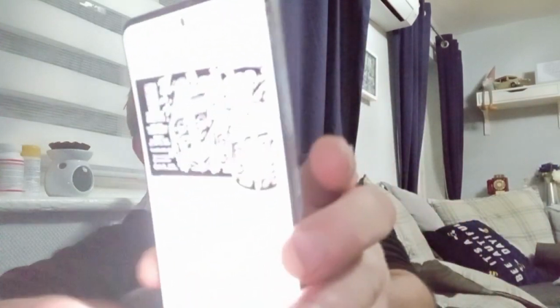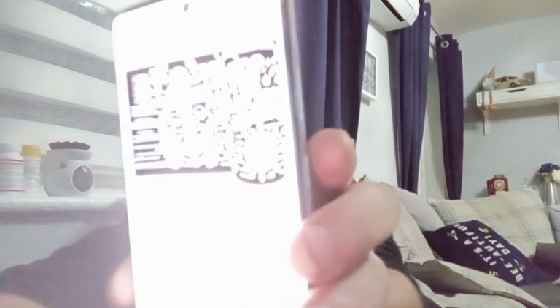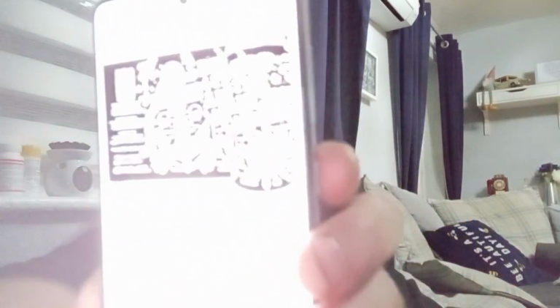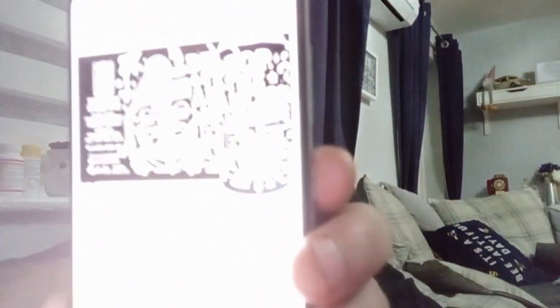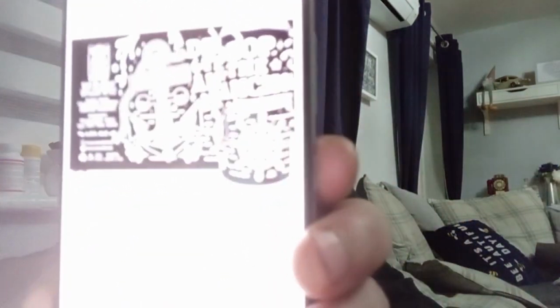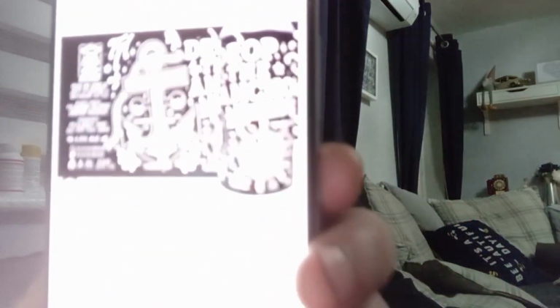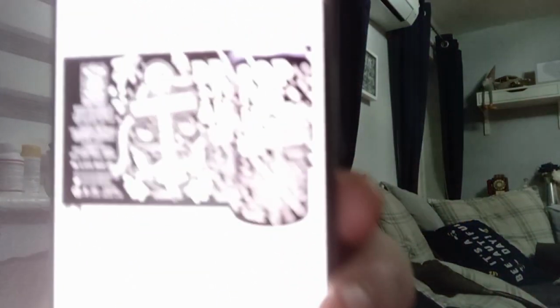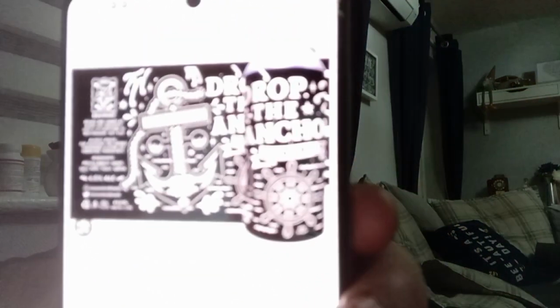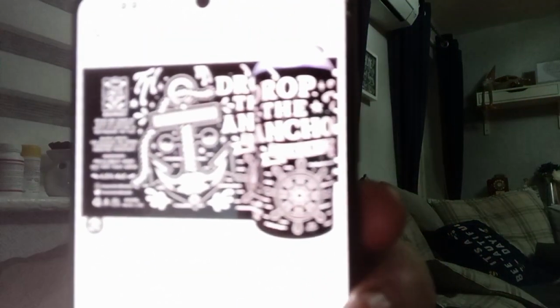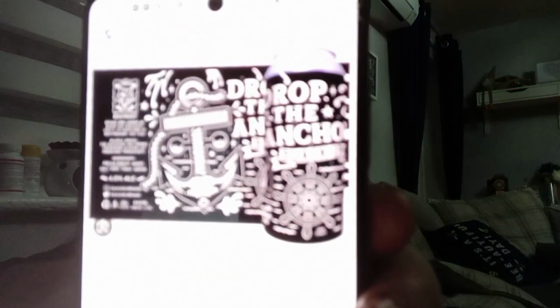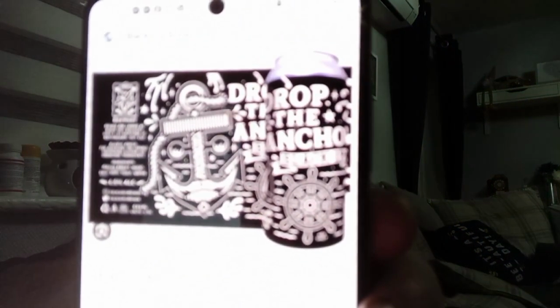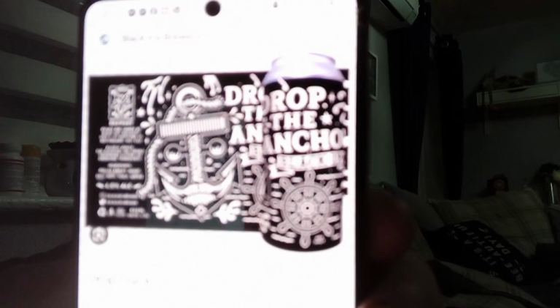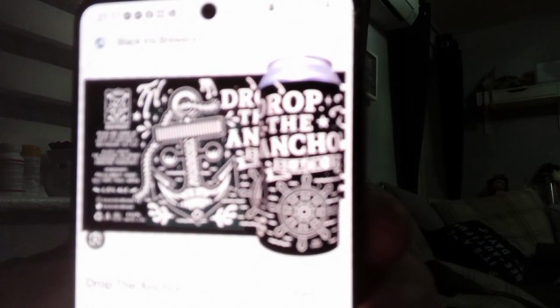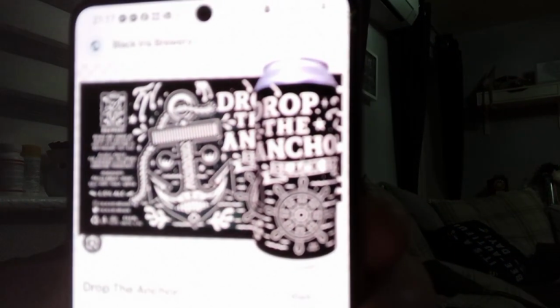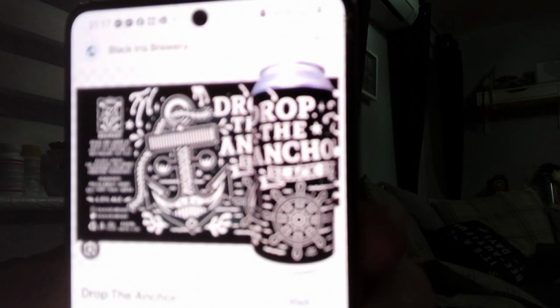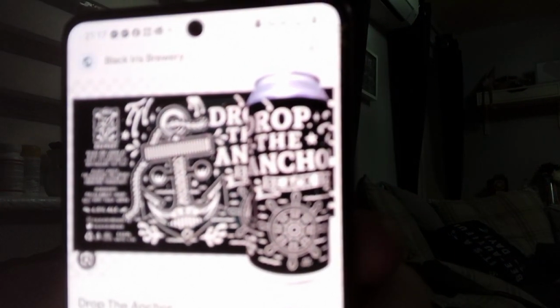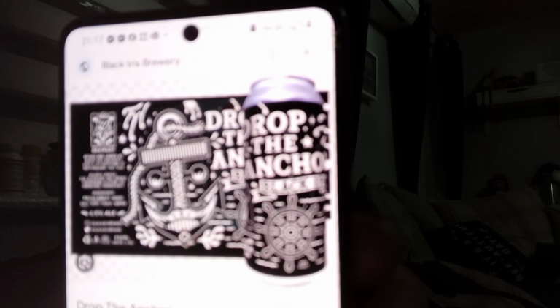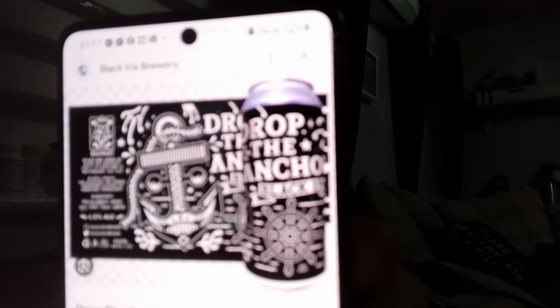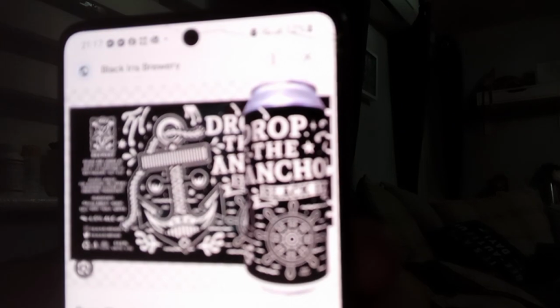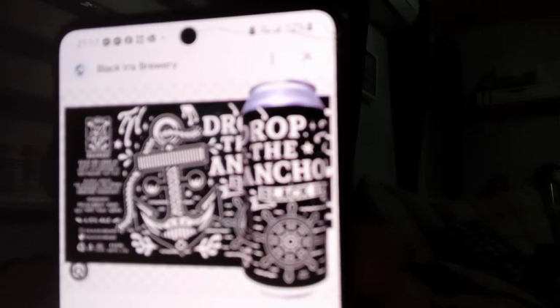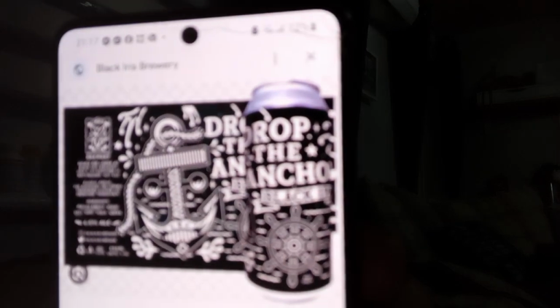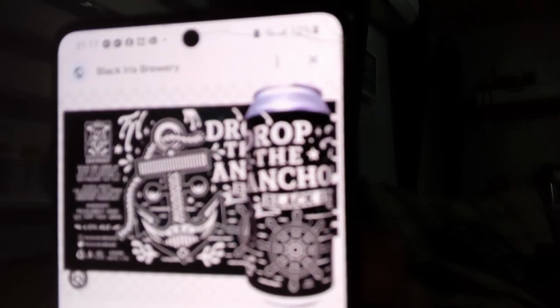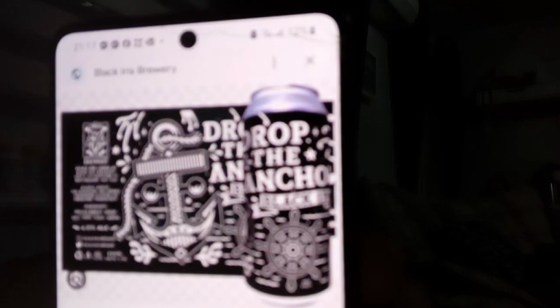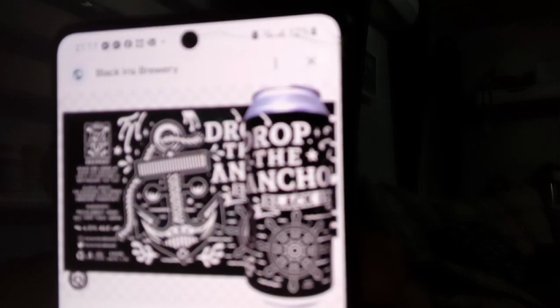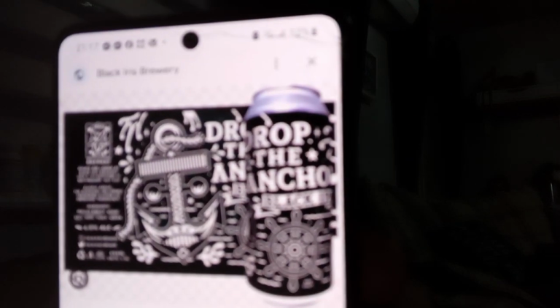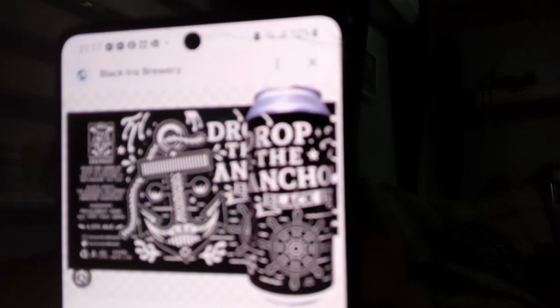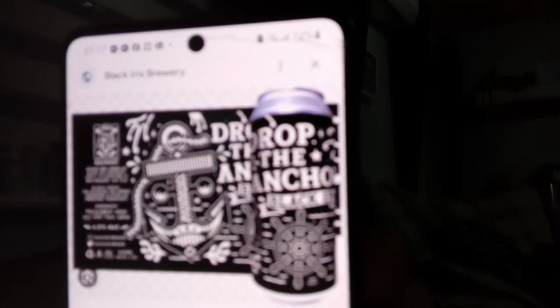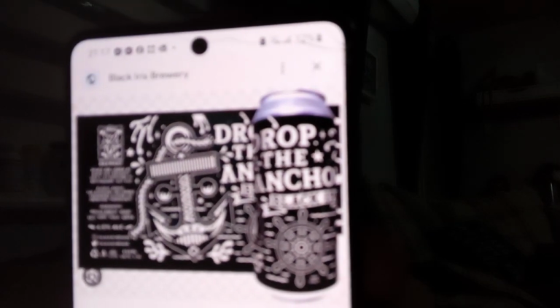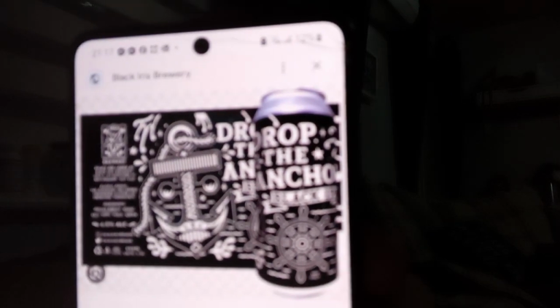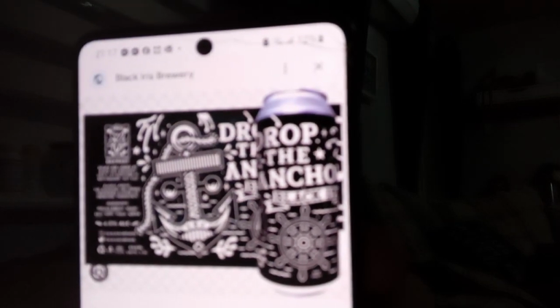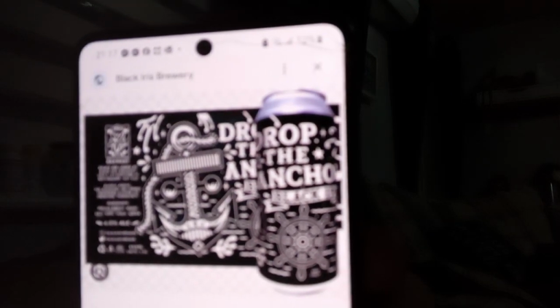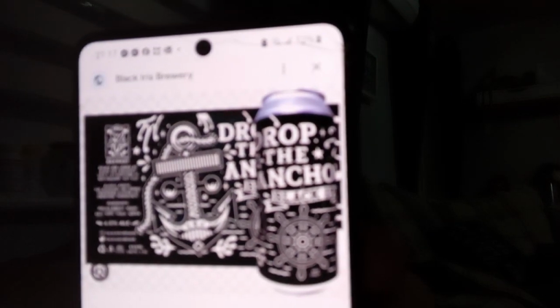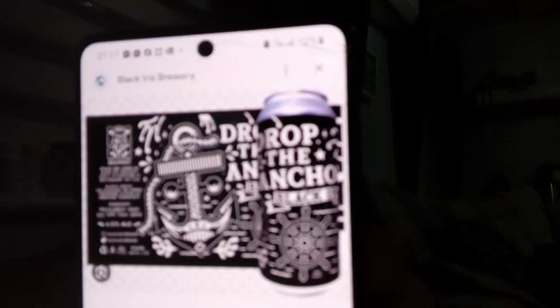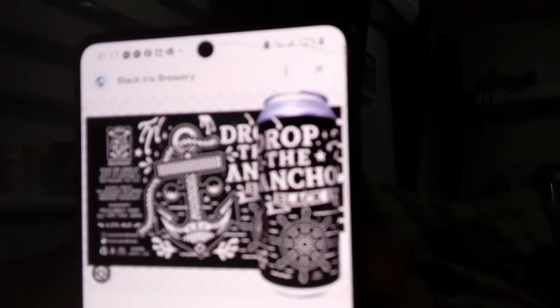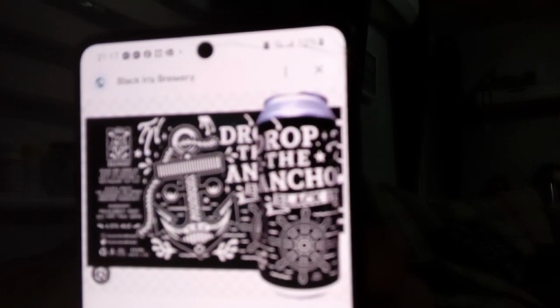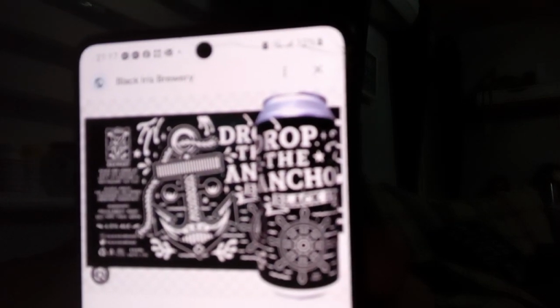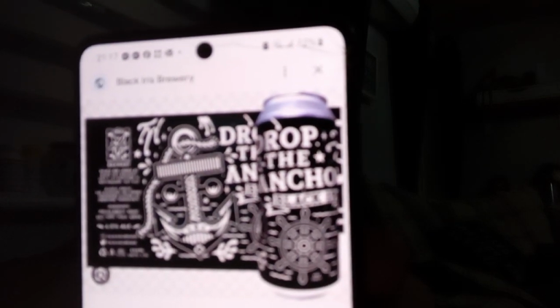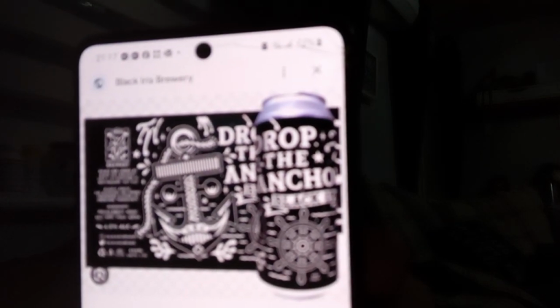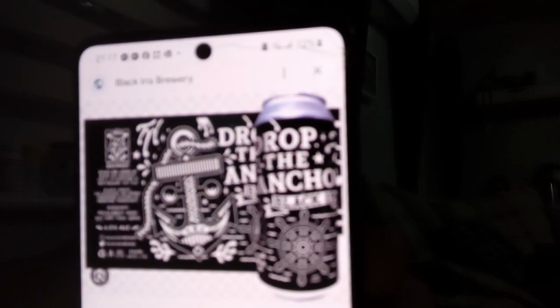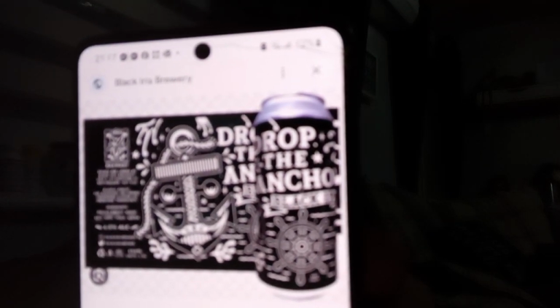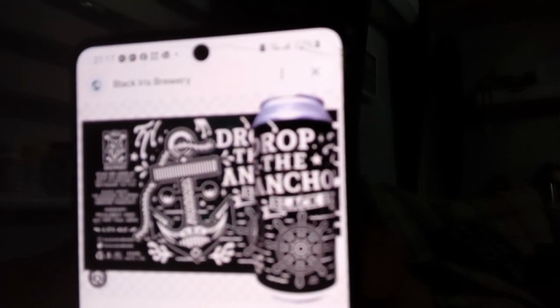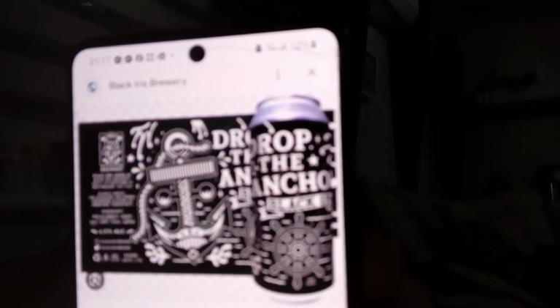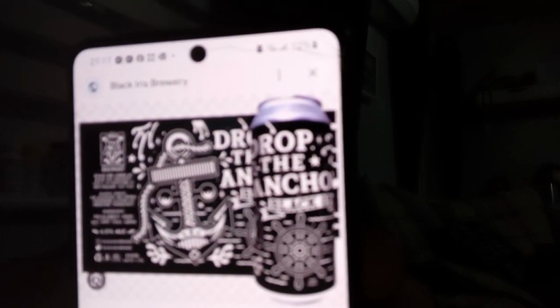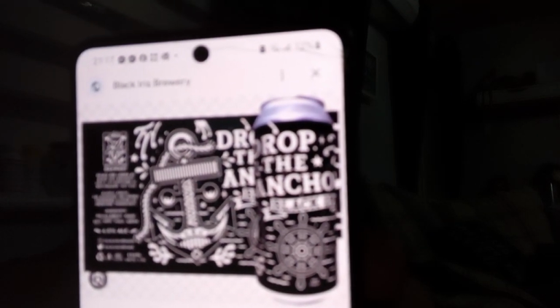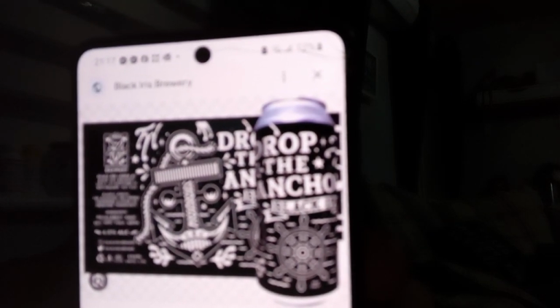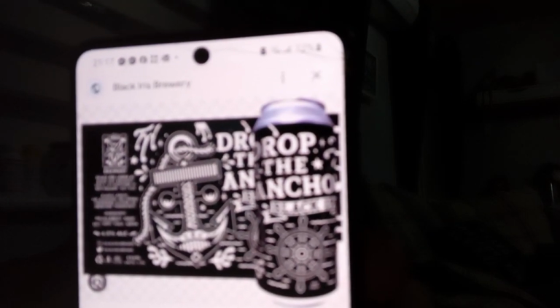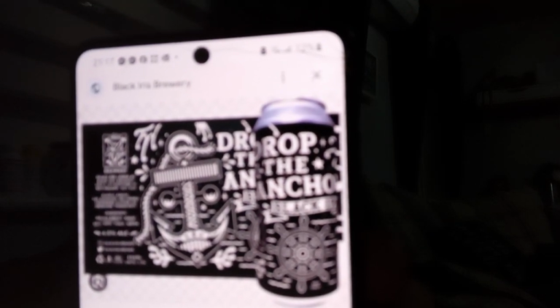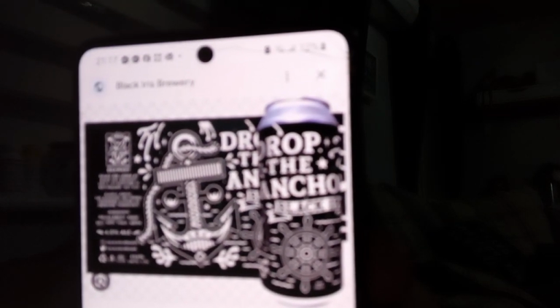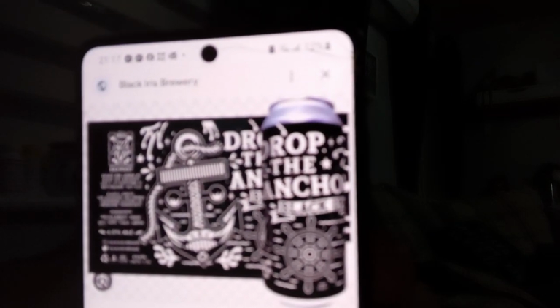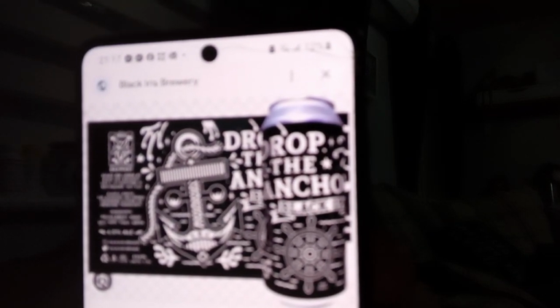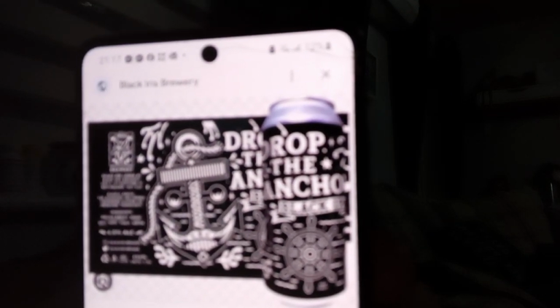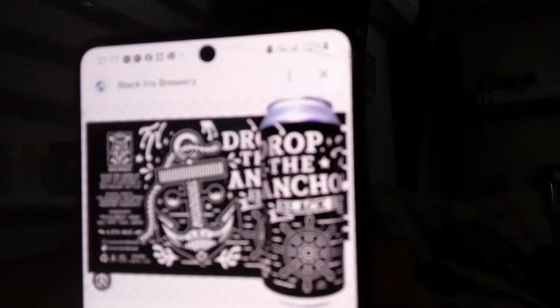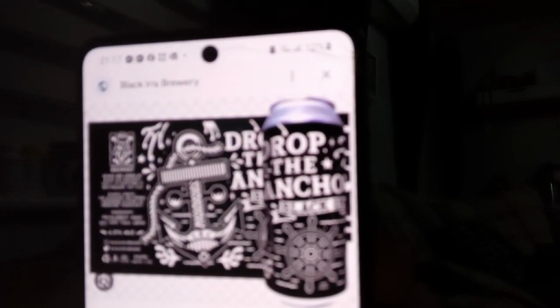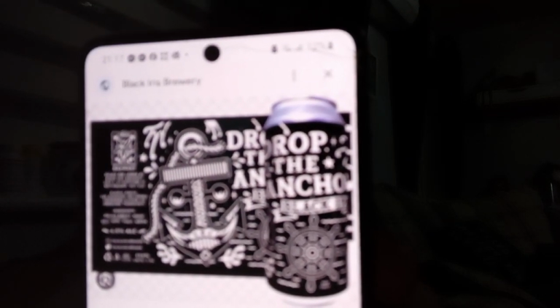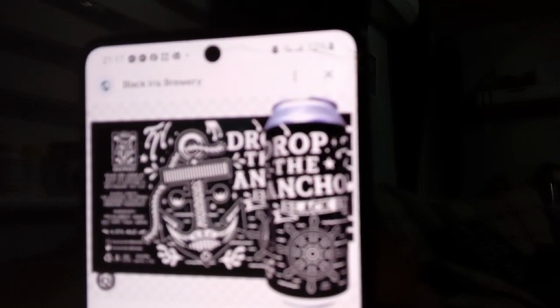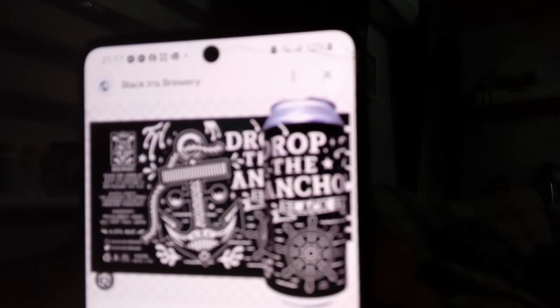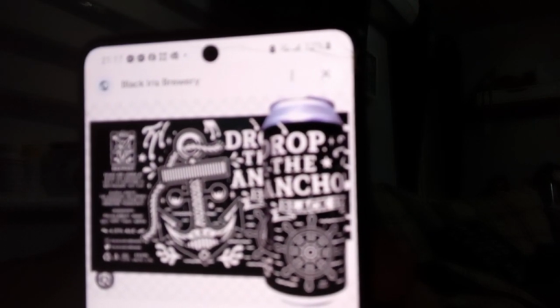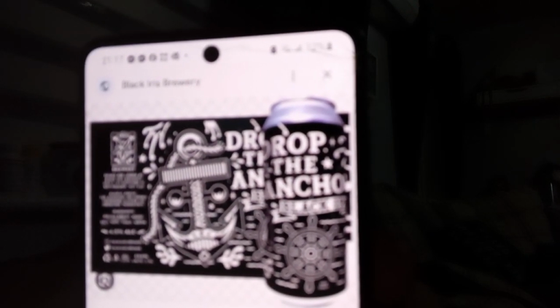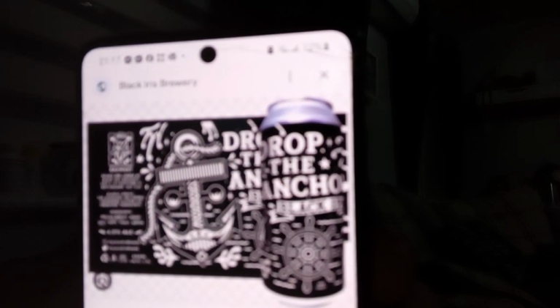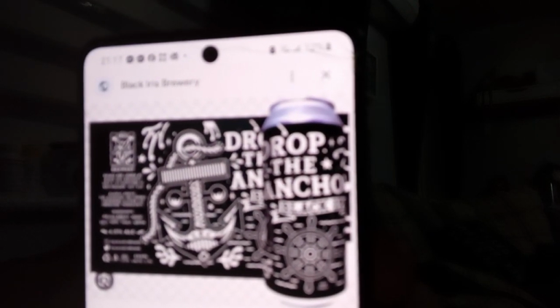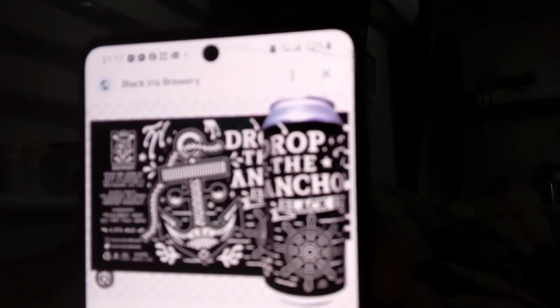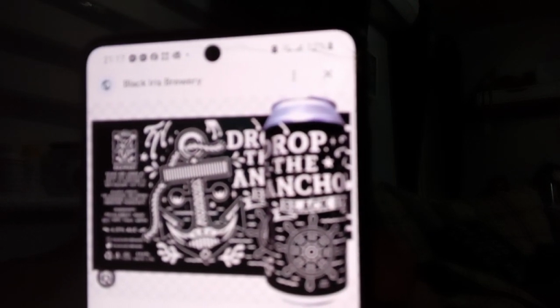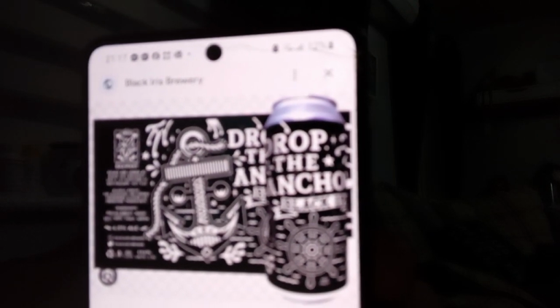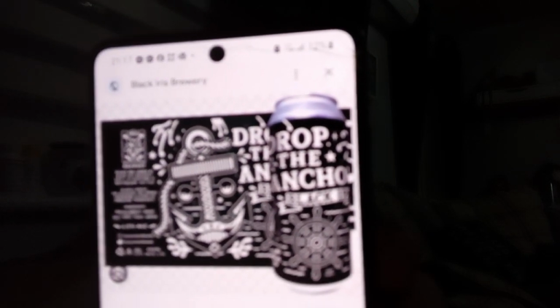There is Drop The Anchor. As you can see — Black Iris.